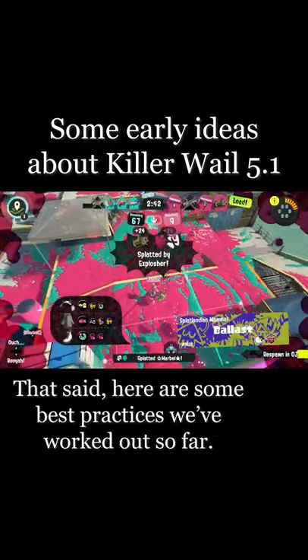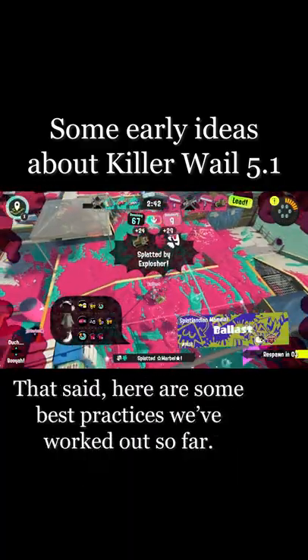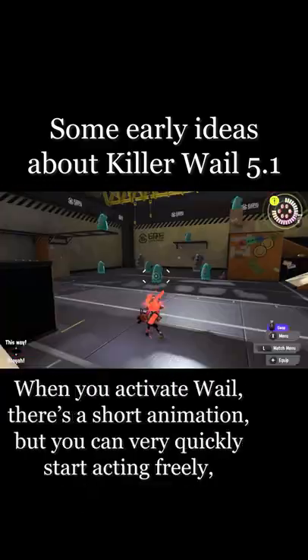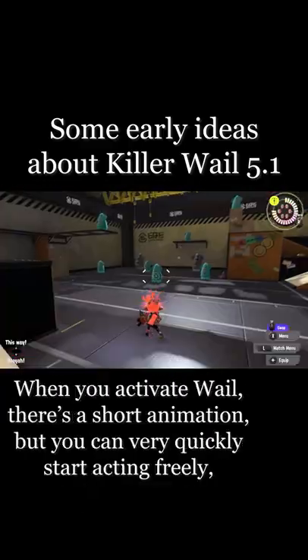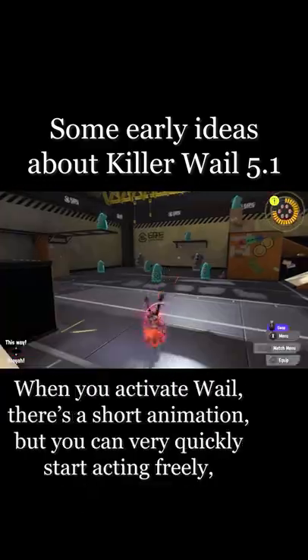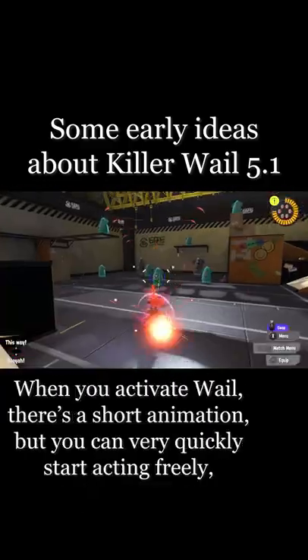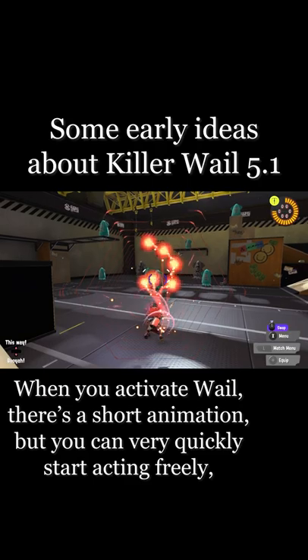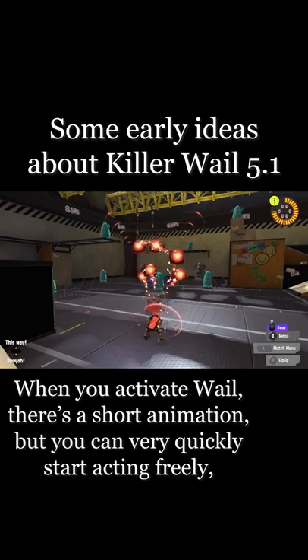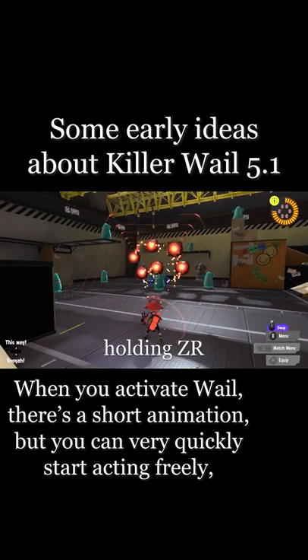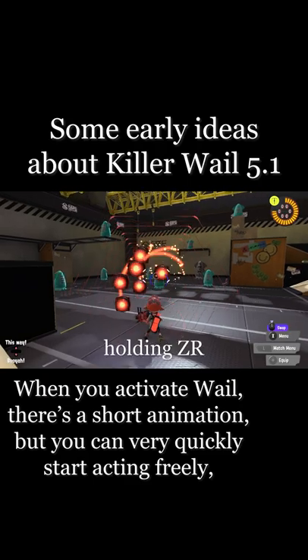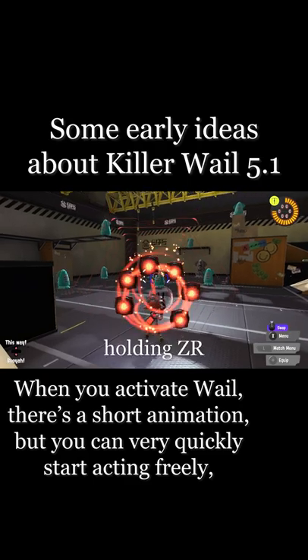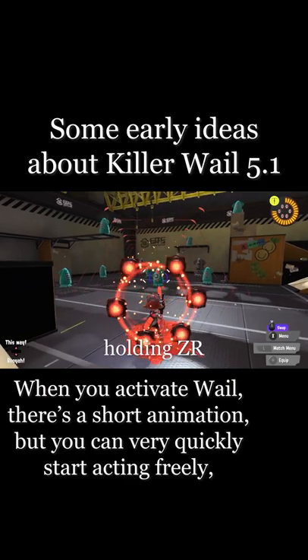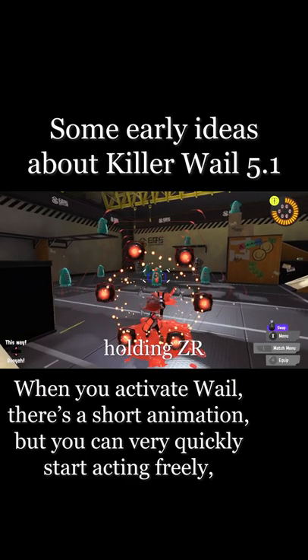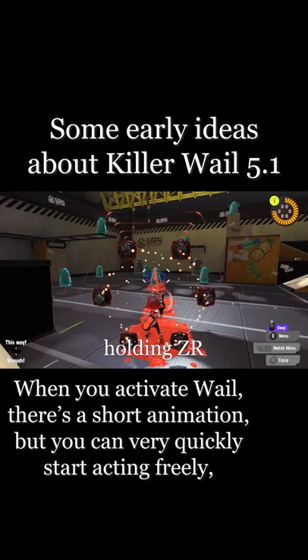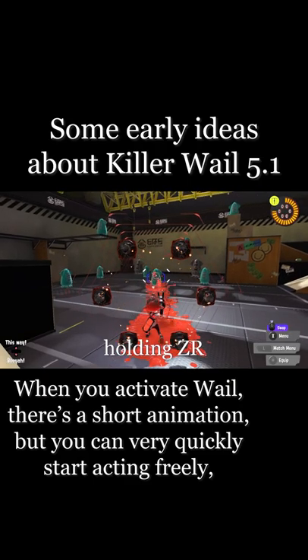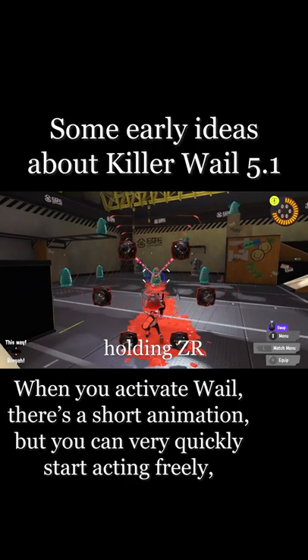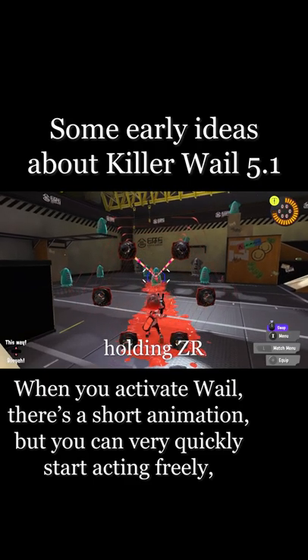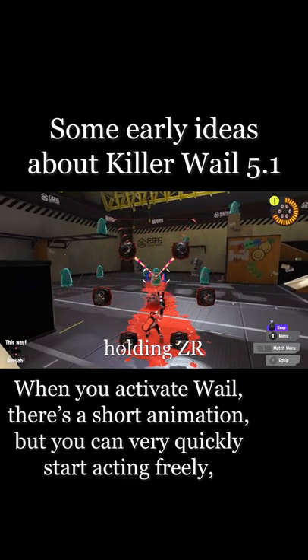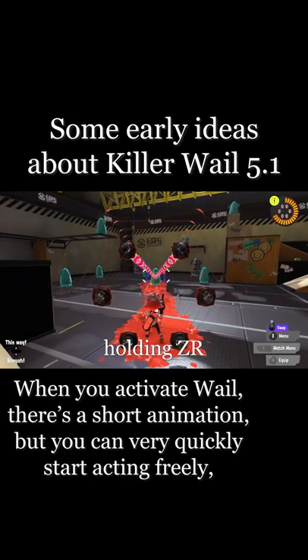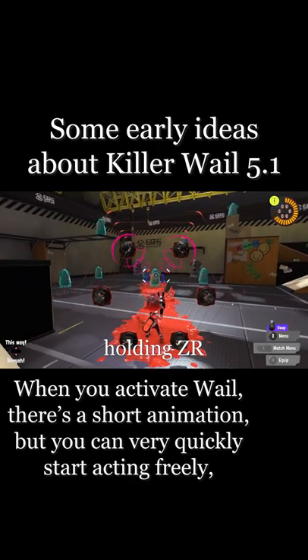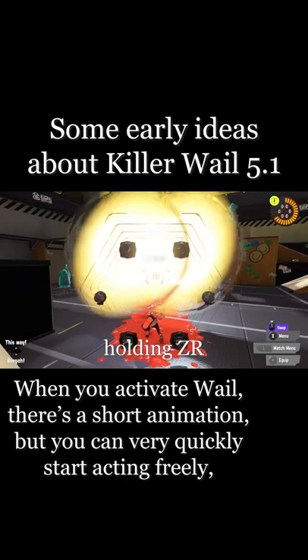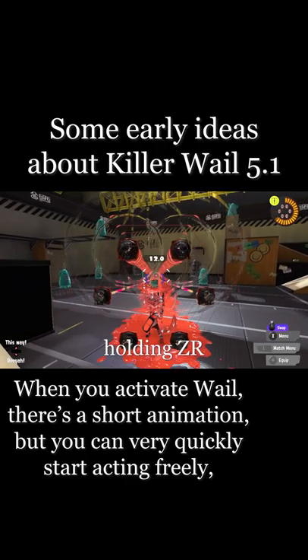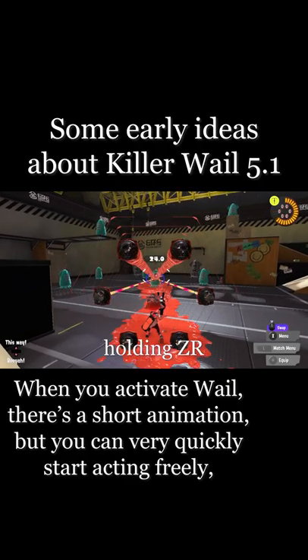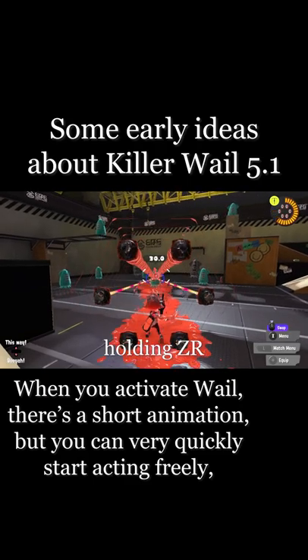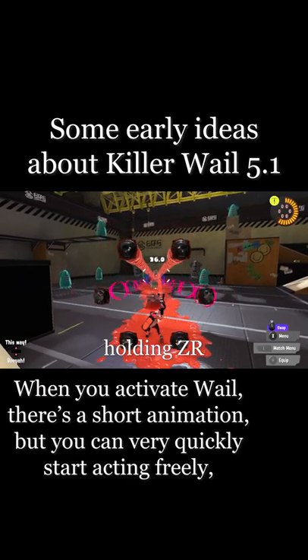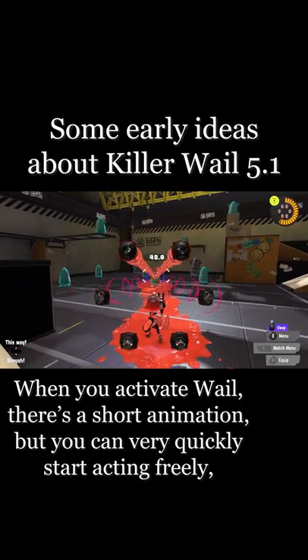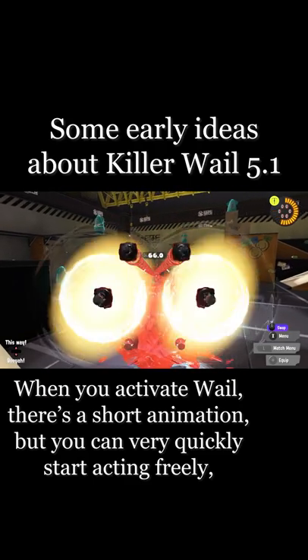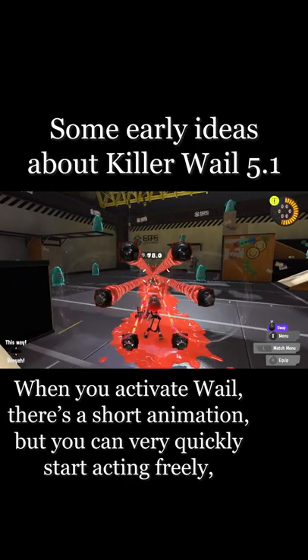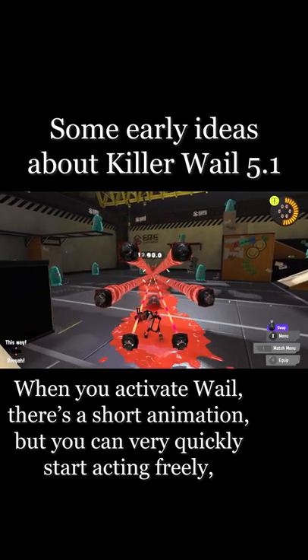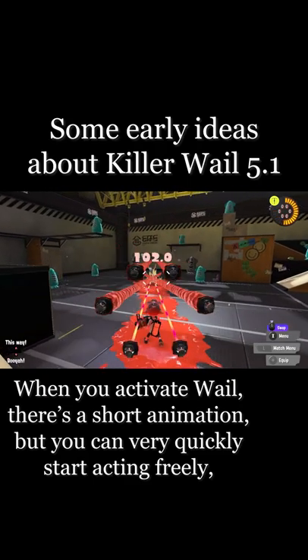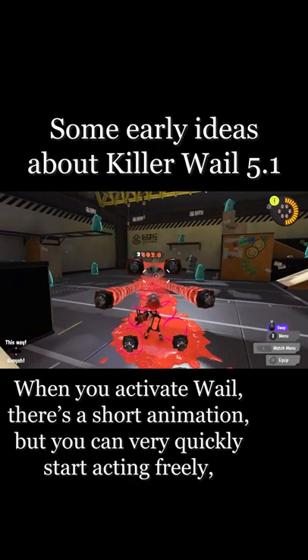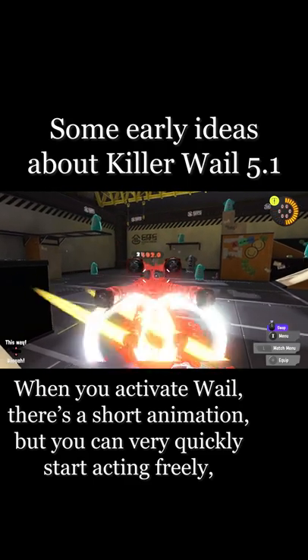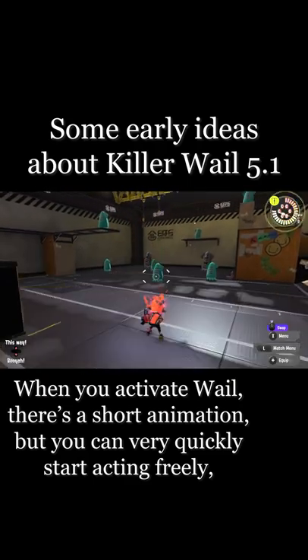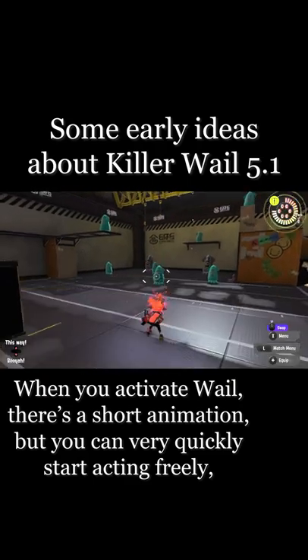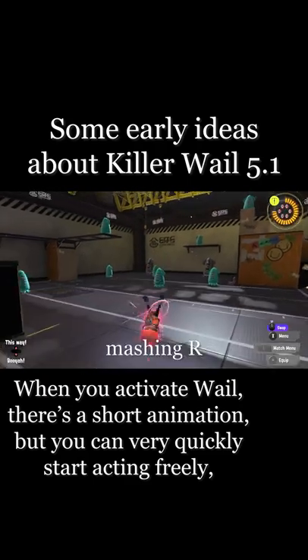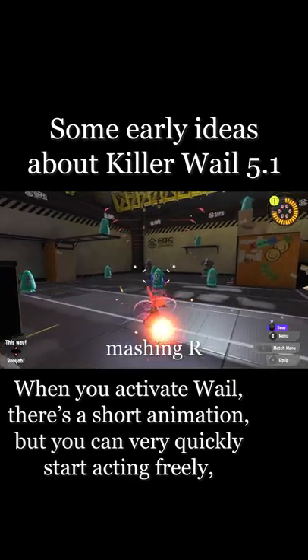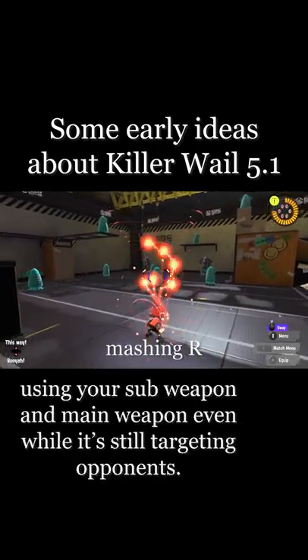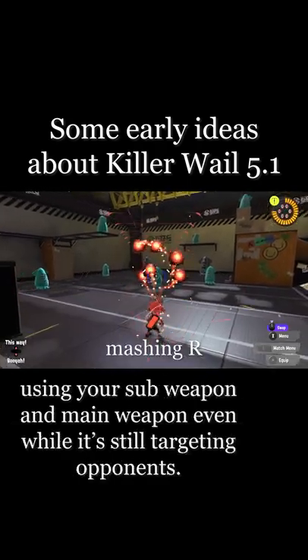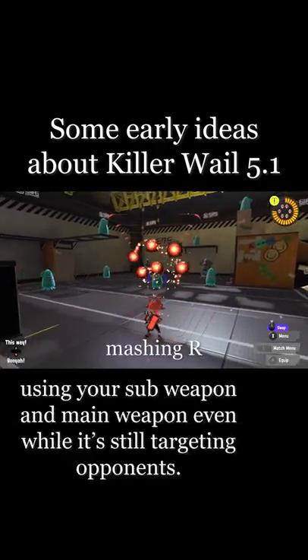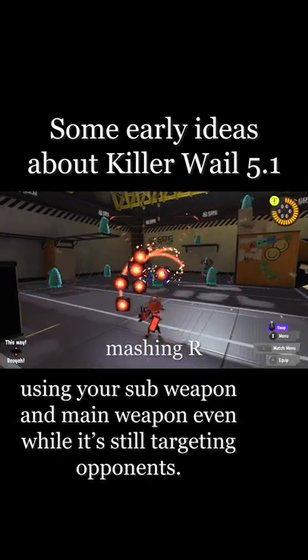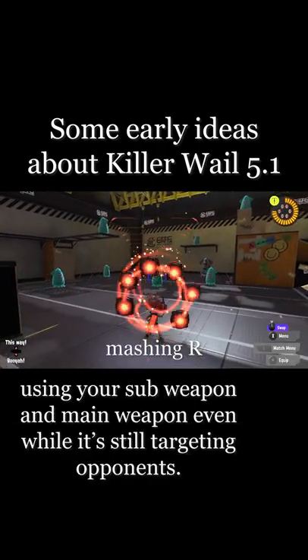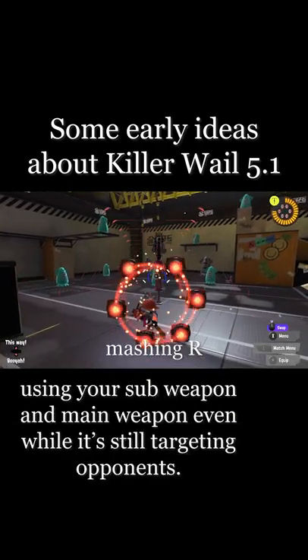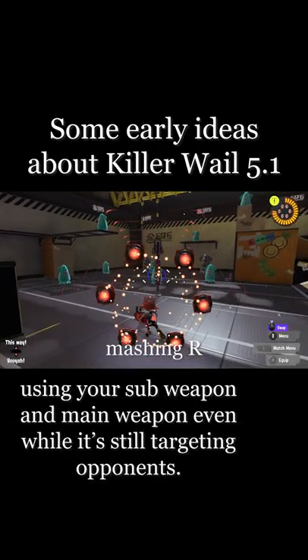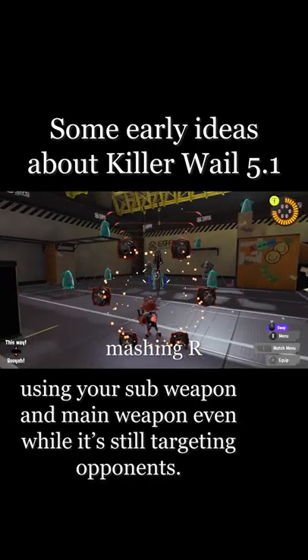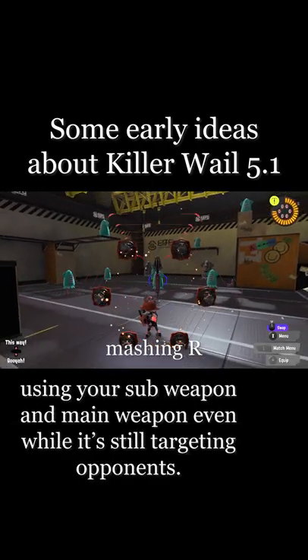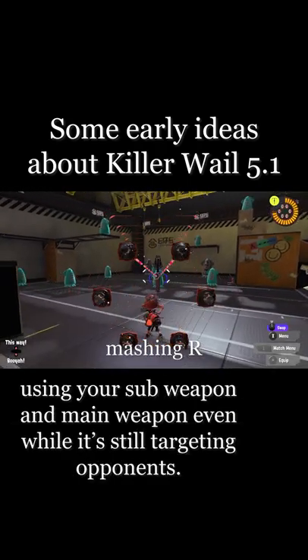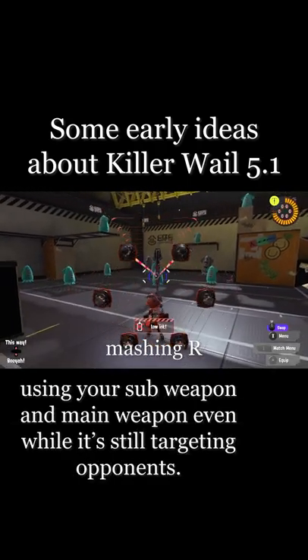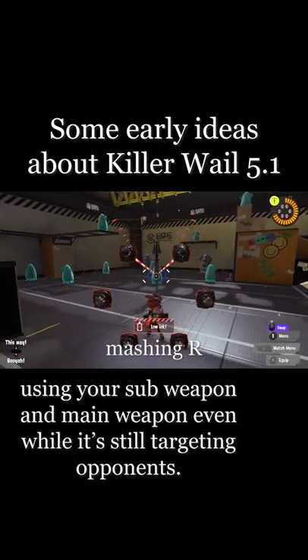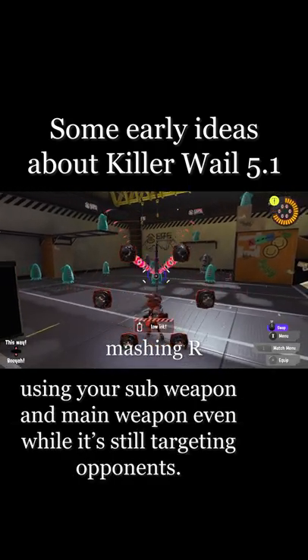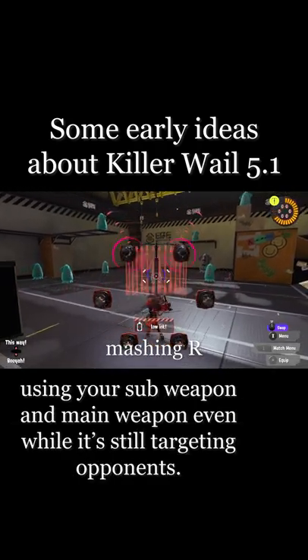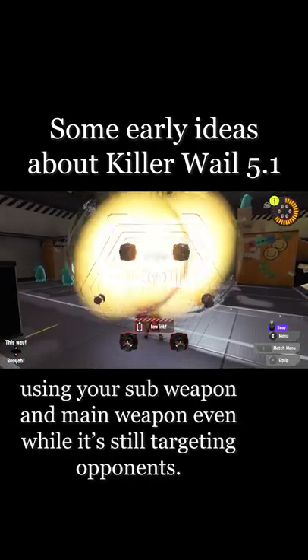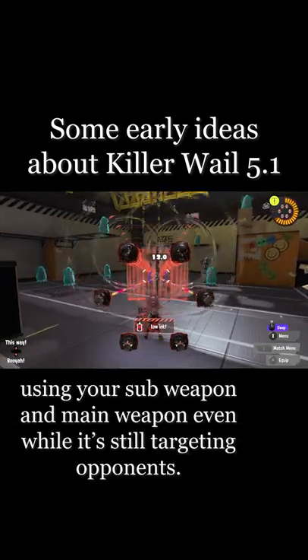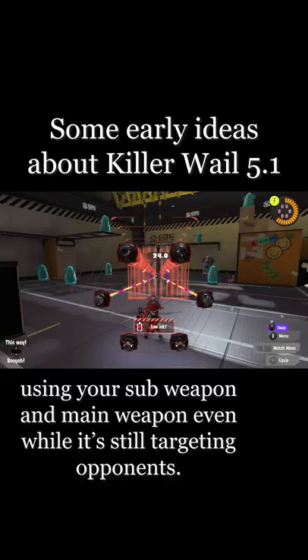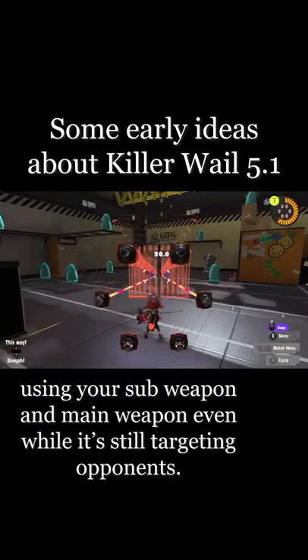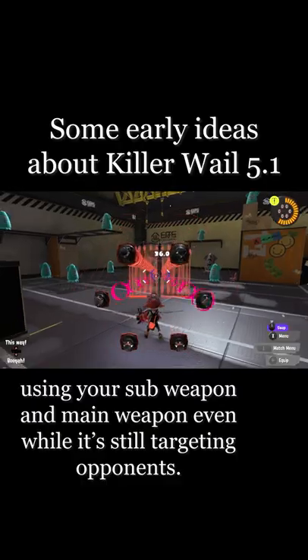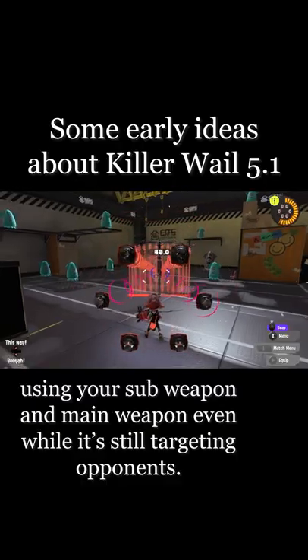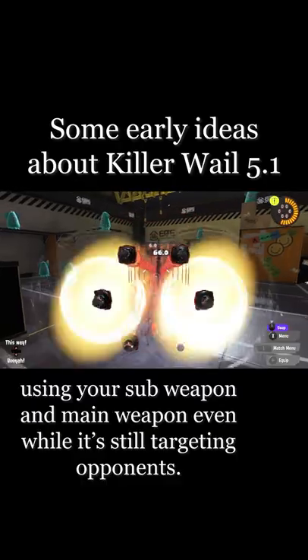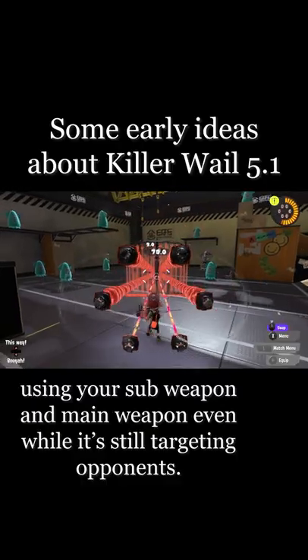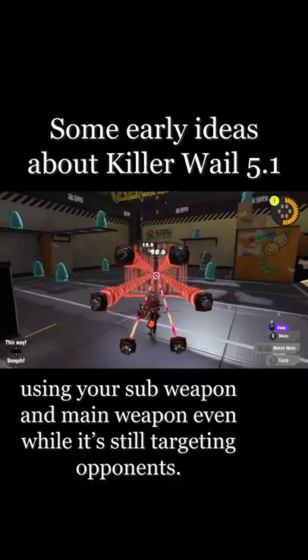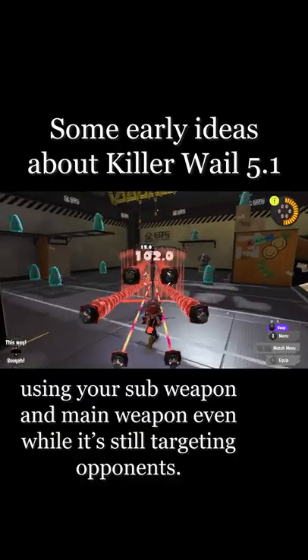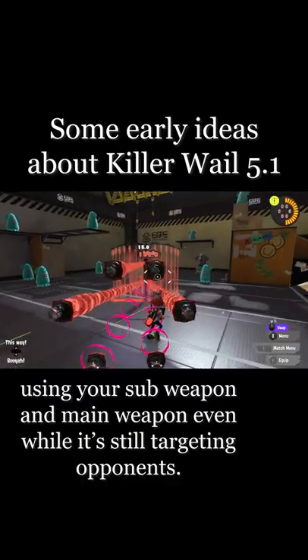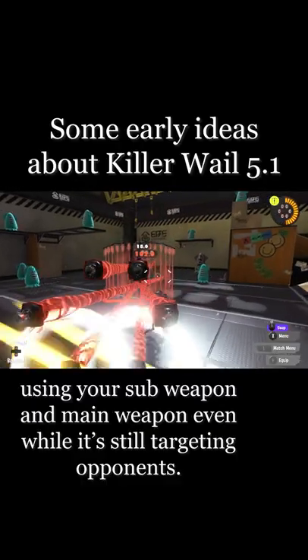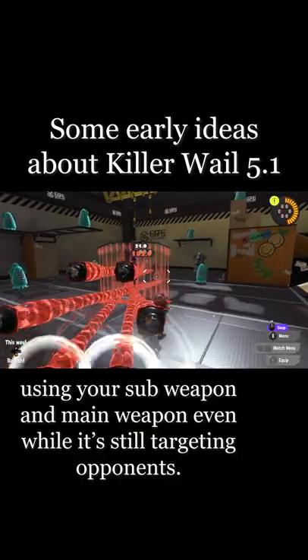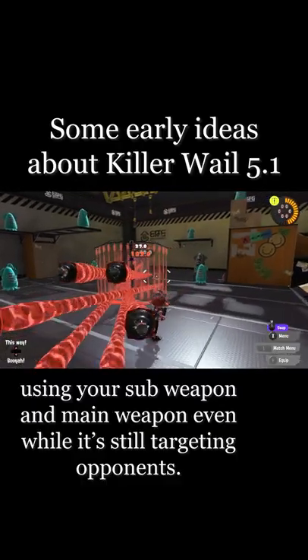When you activate Whale, there's a short animation, but you can very quickly start acting freely, using your sub-weapon and main weapon even while it's still targeting opponents.